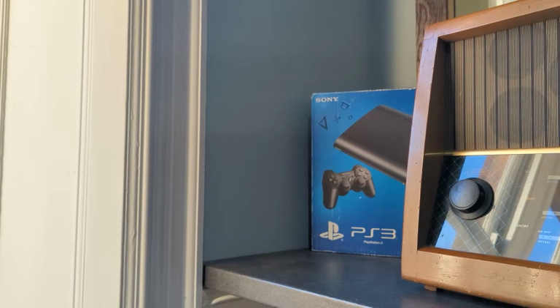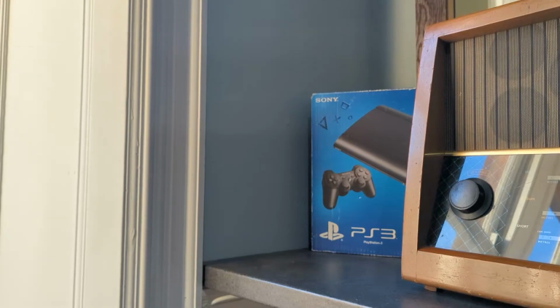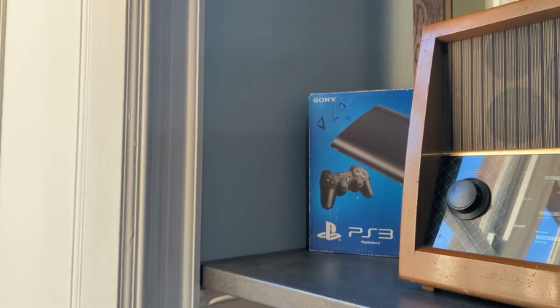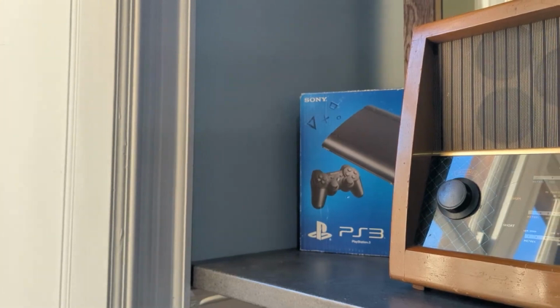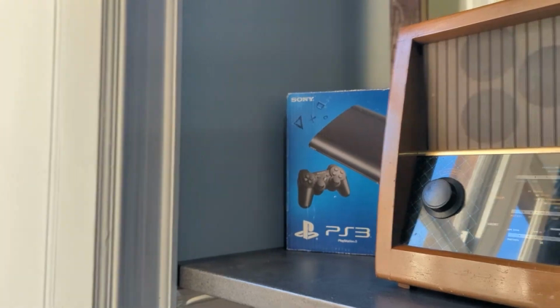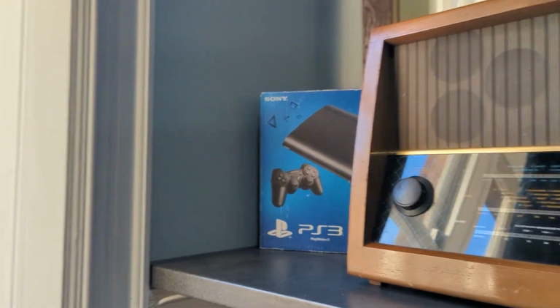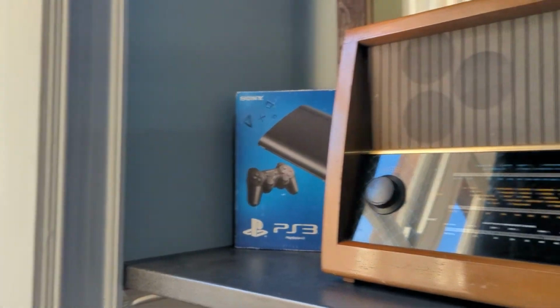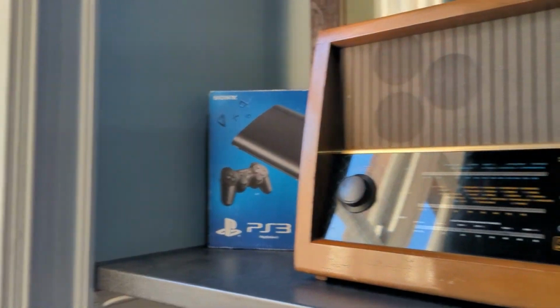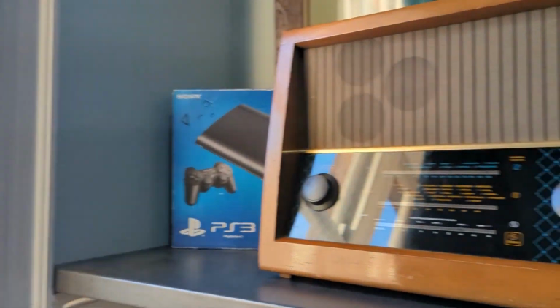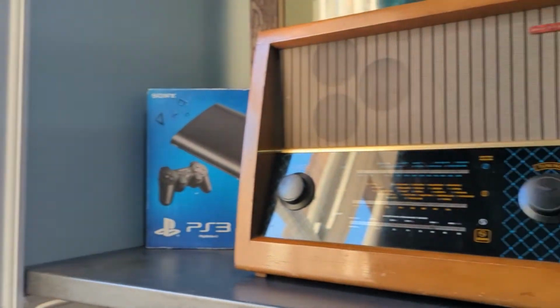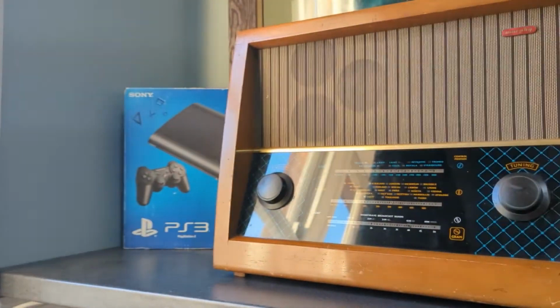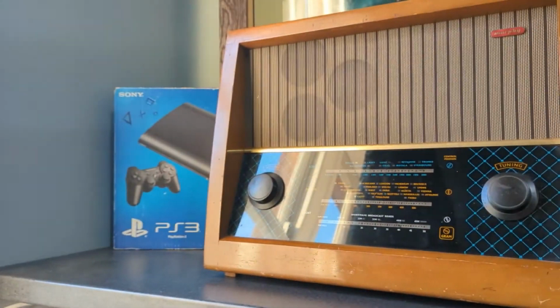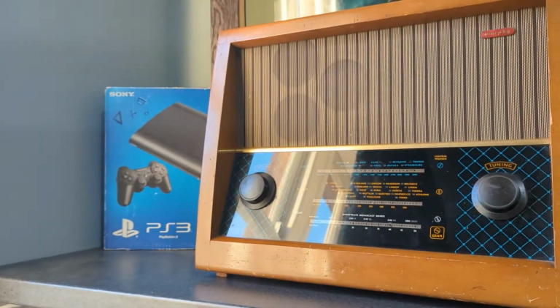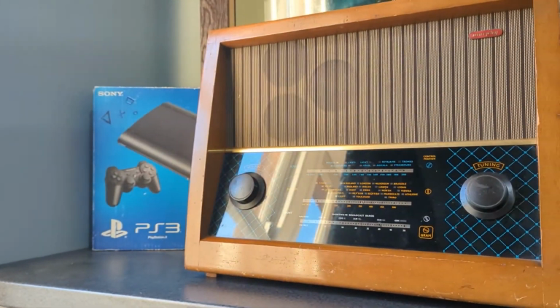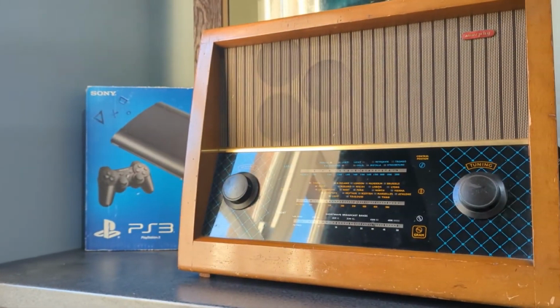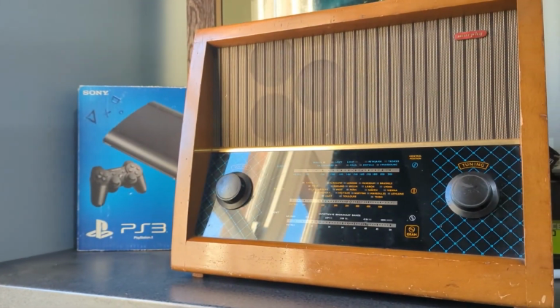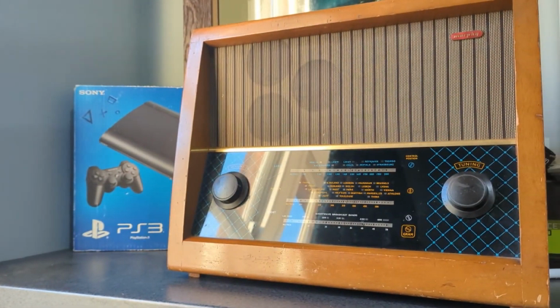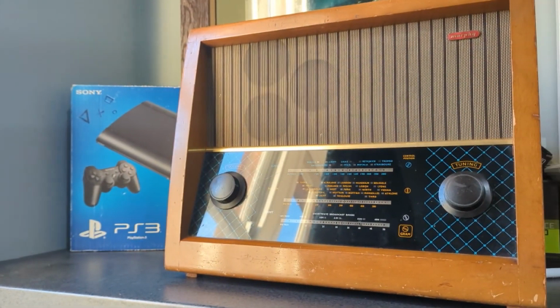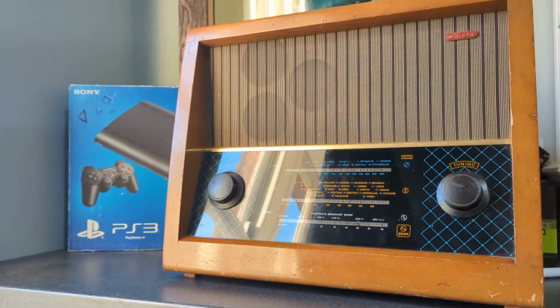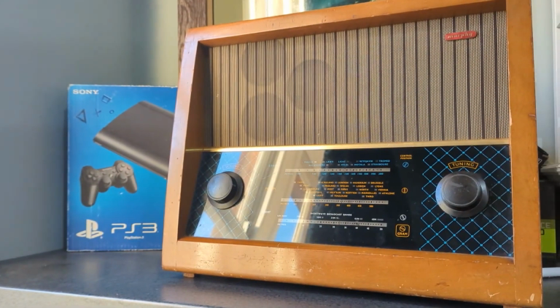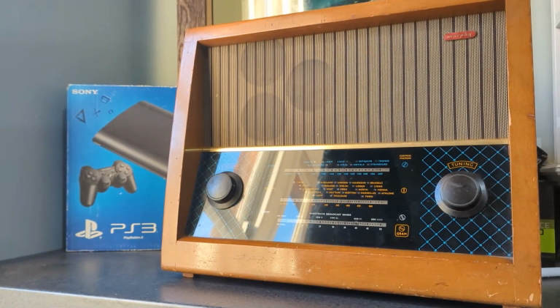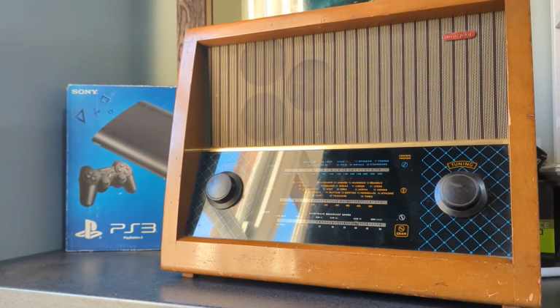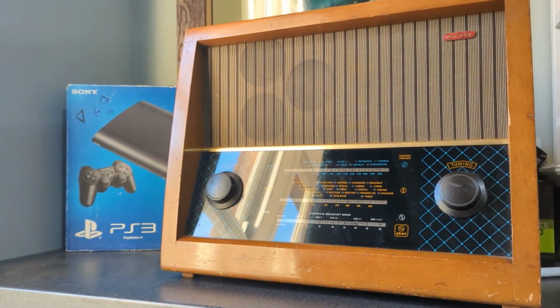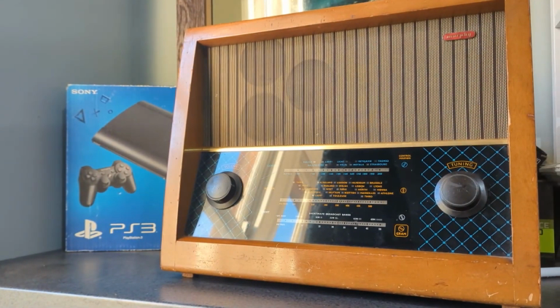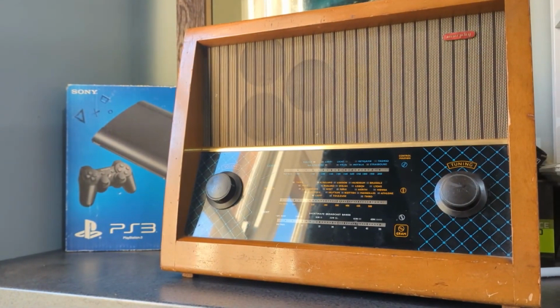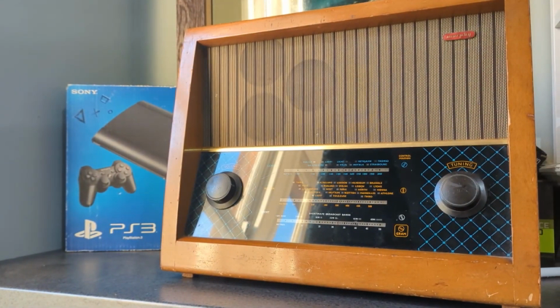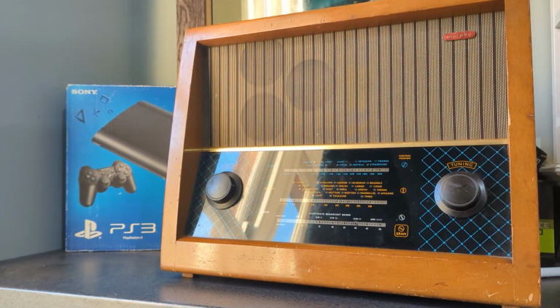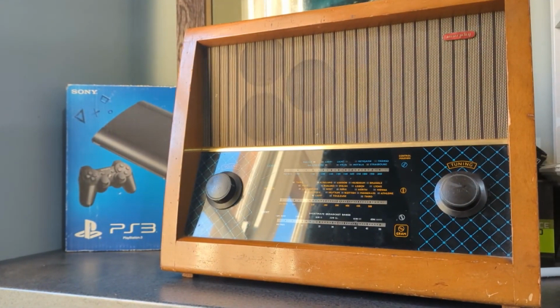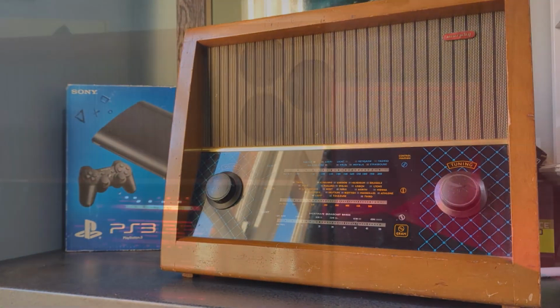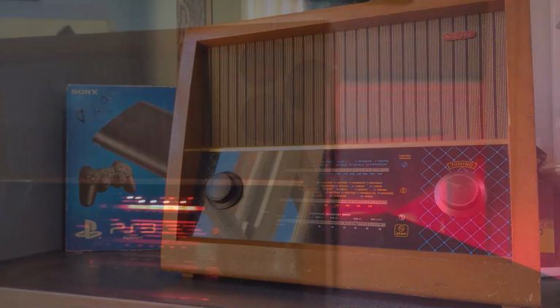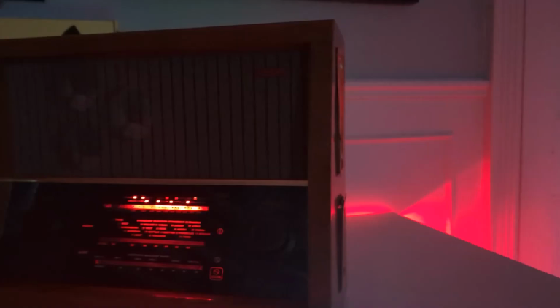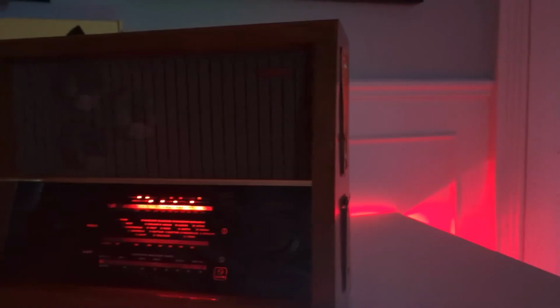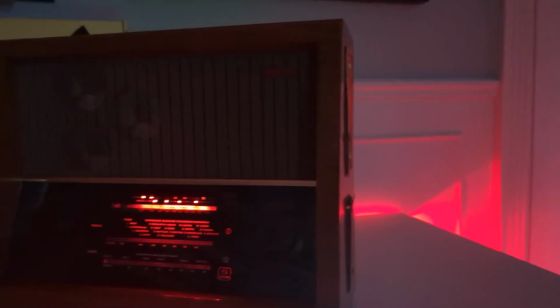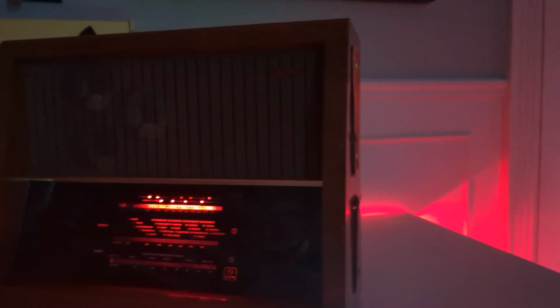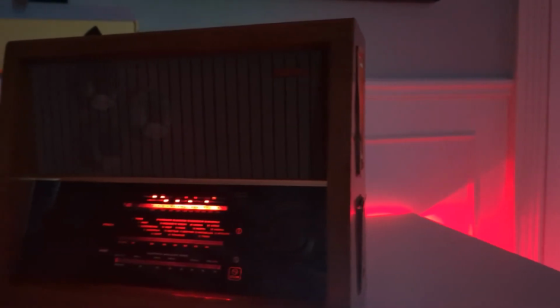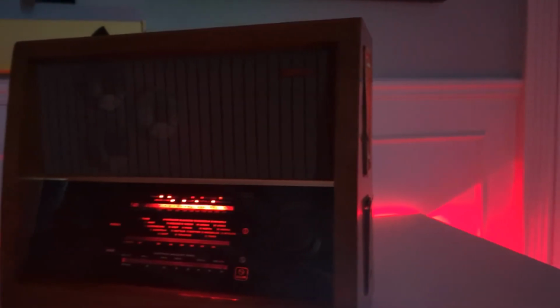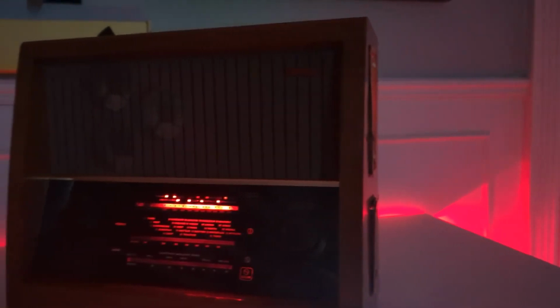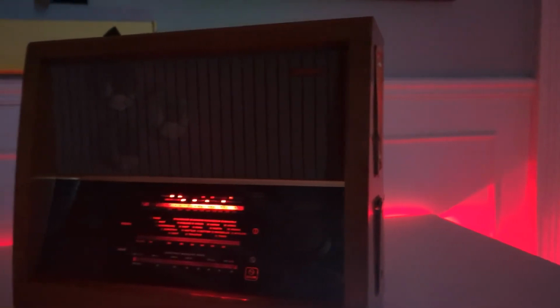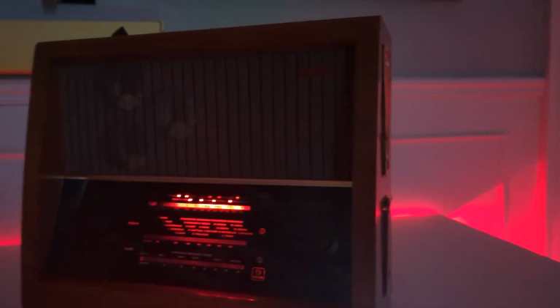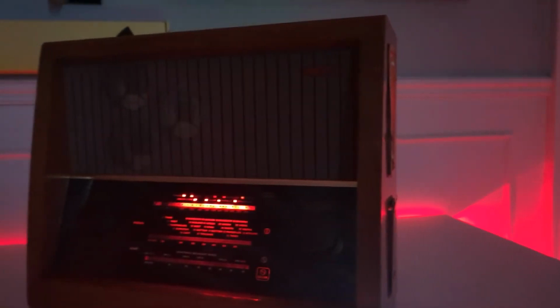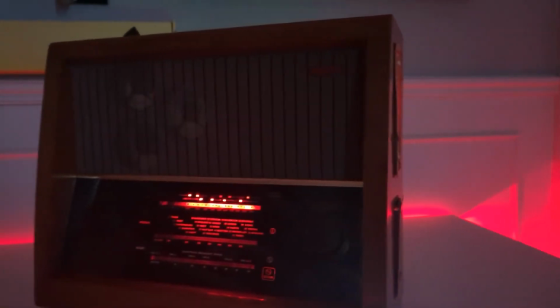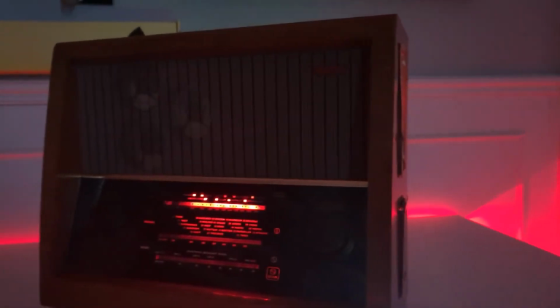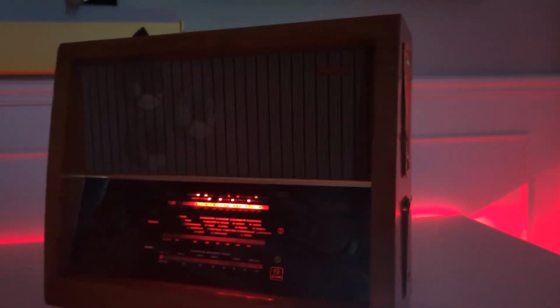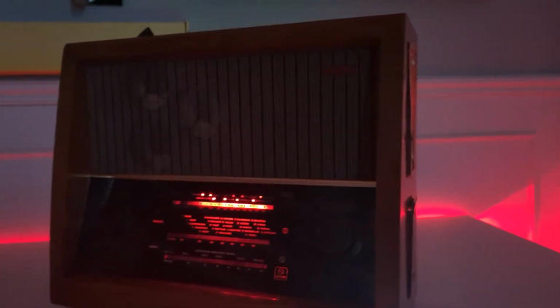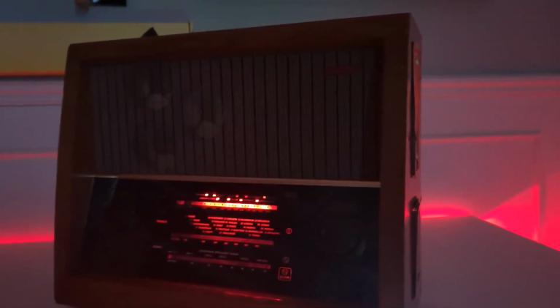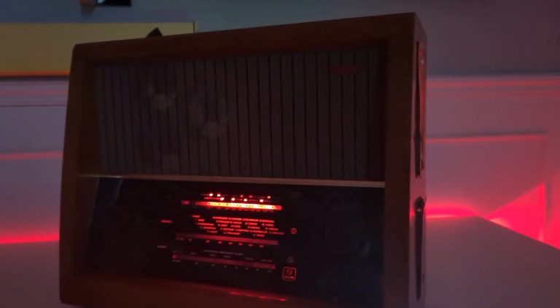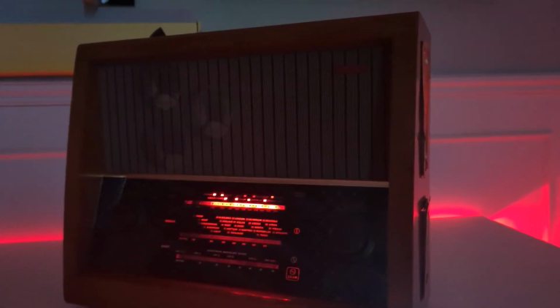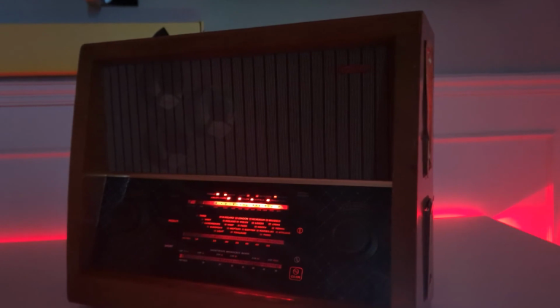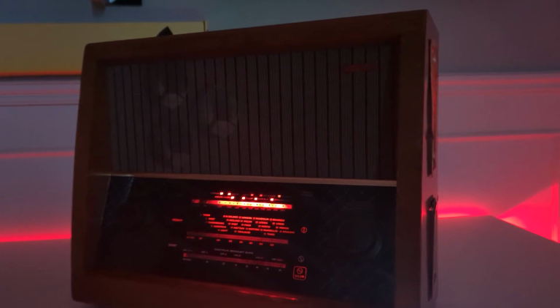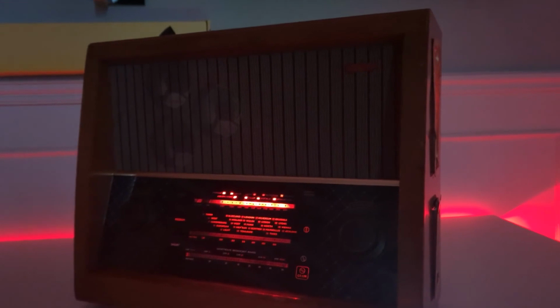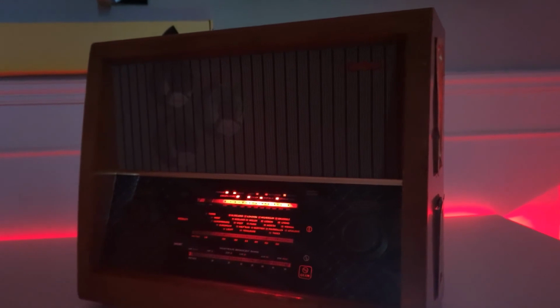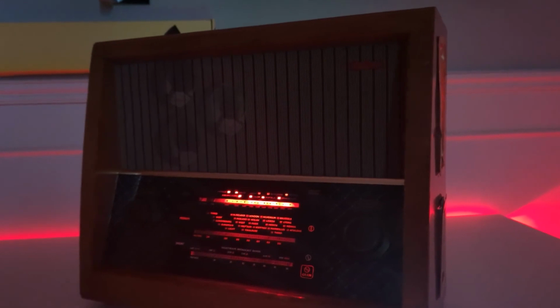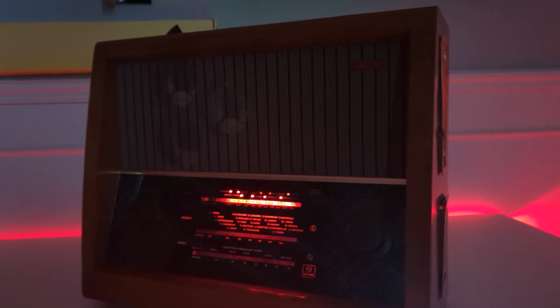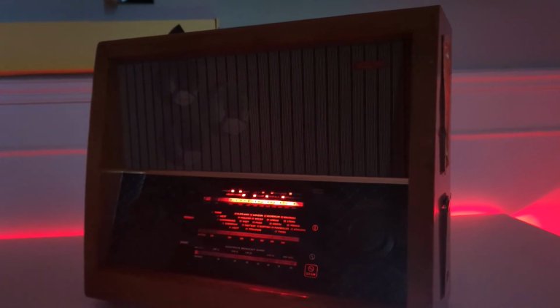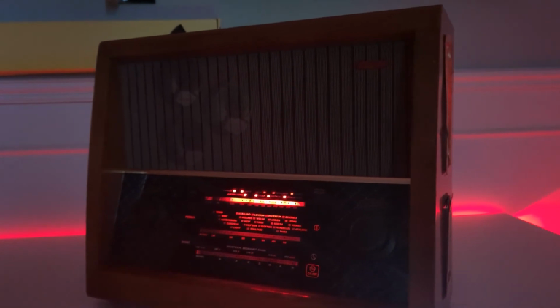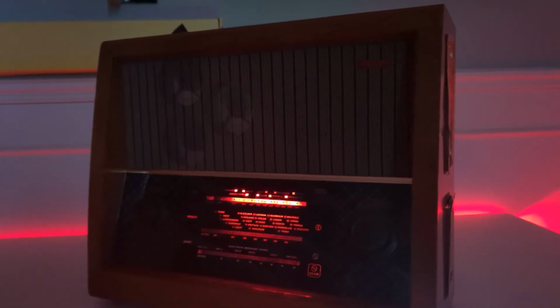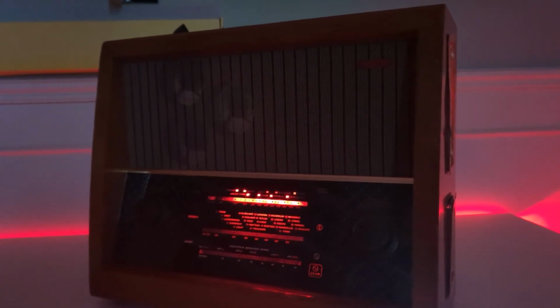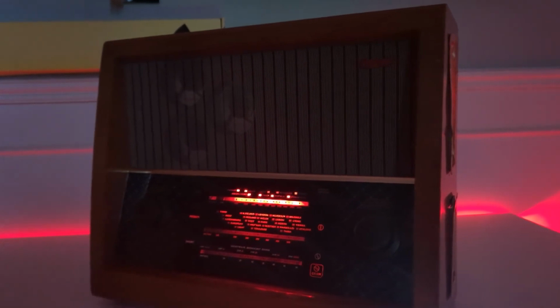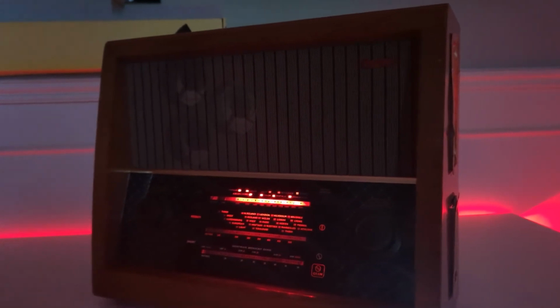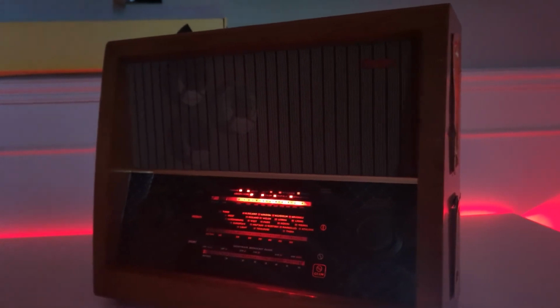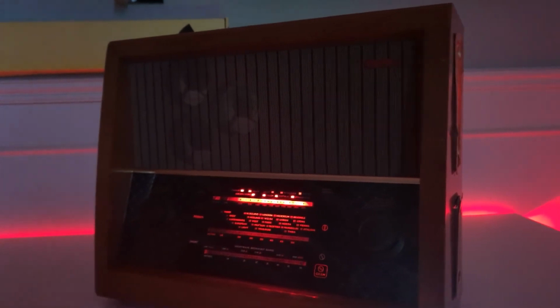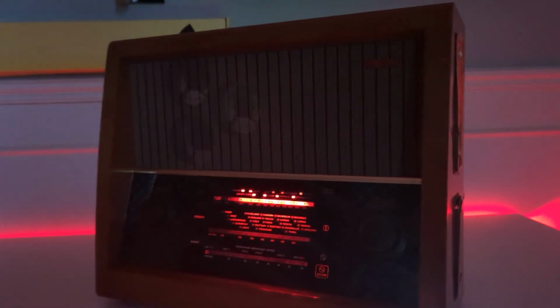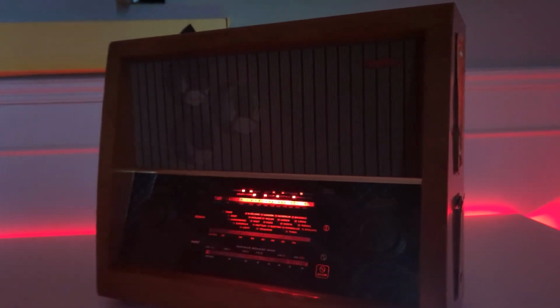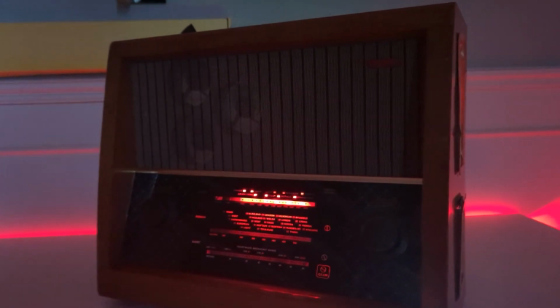This is a 1930s radio, and this is a high-powered gaming PC. Here's how I built it.